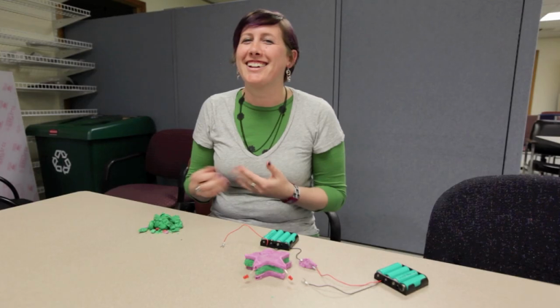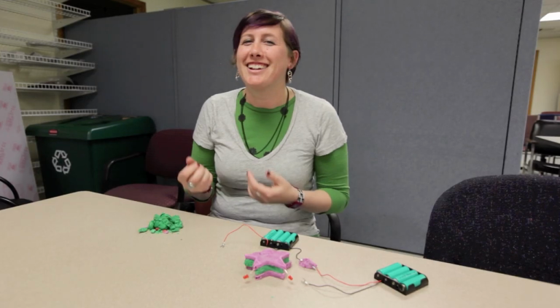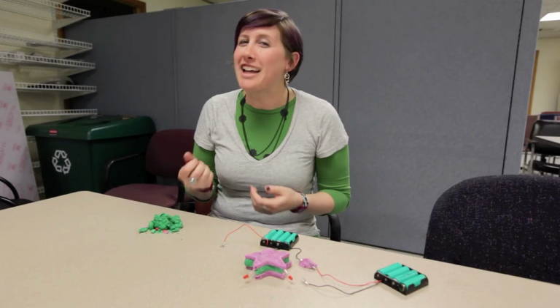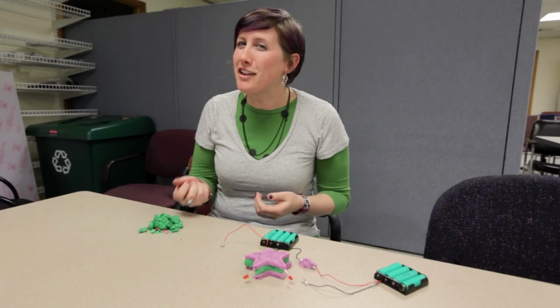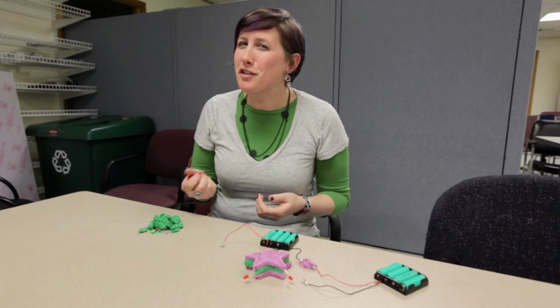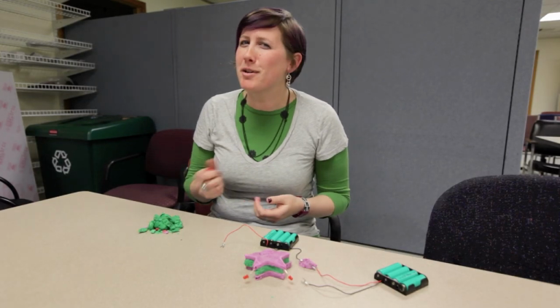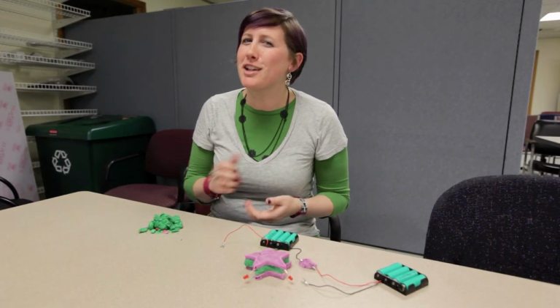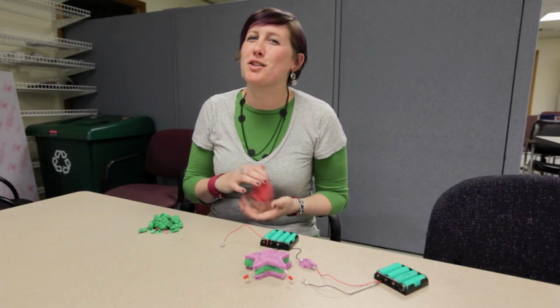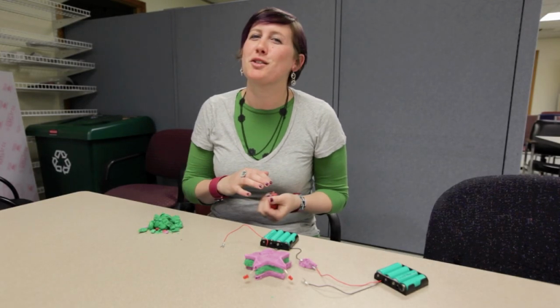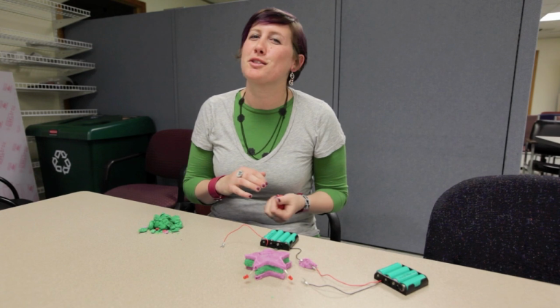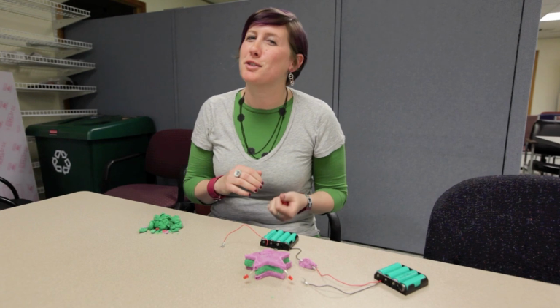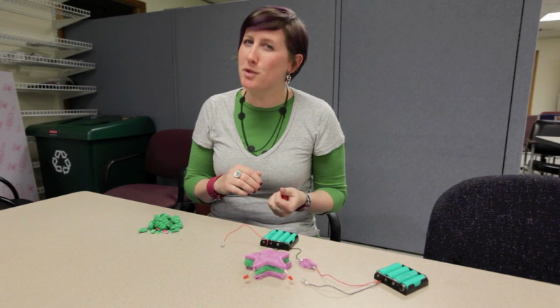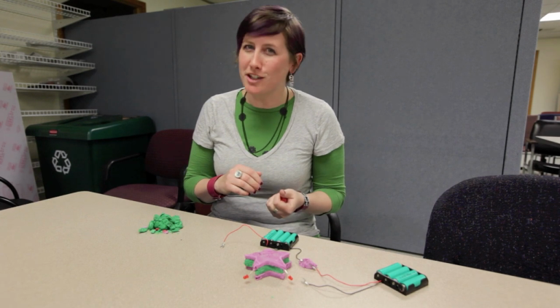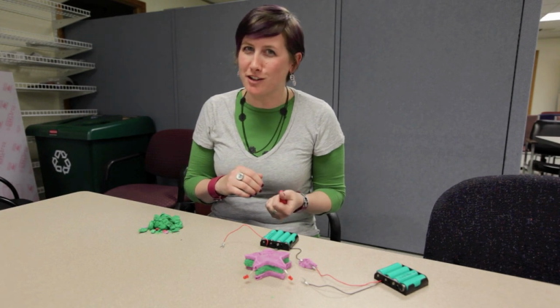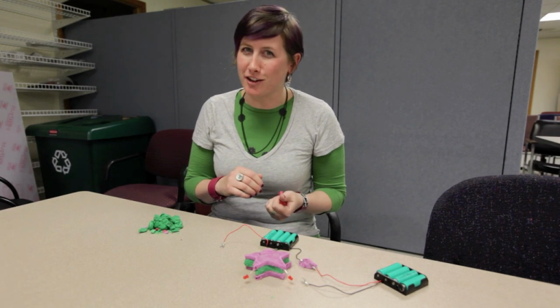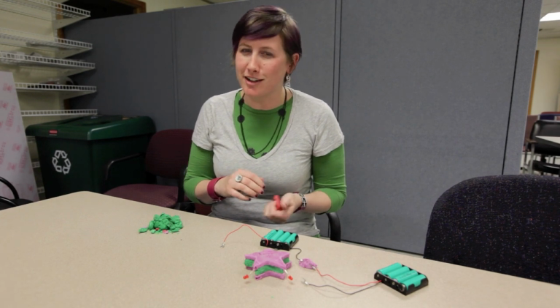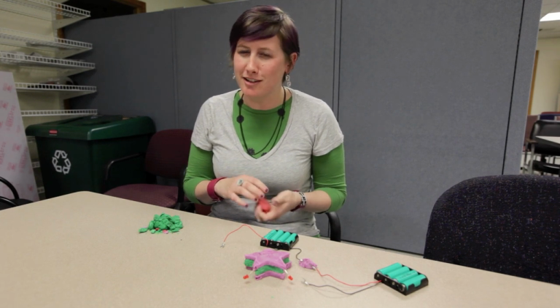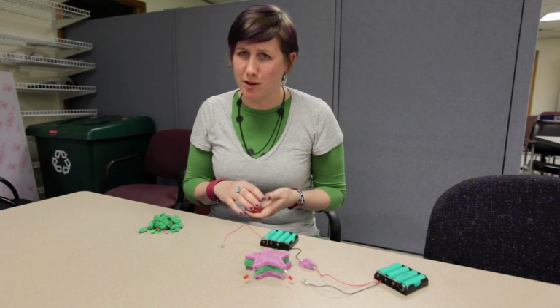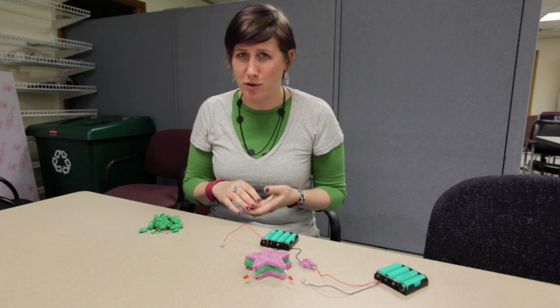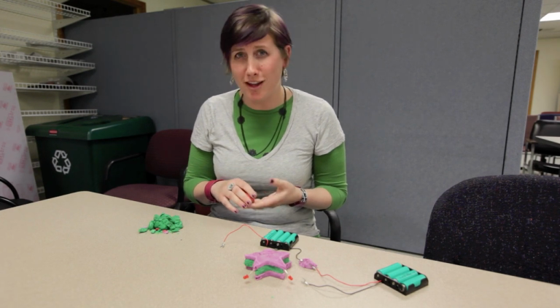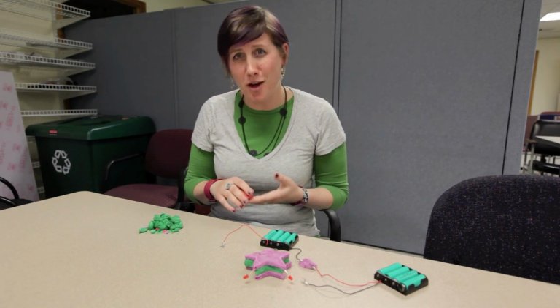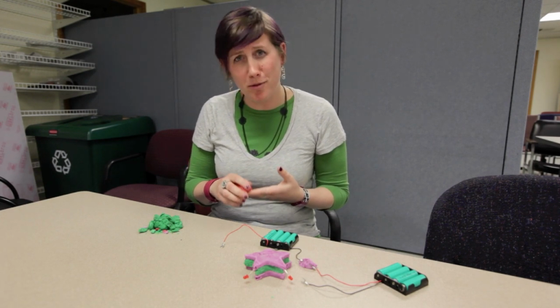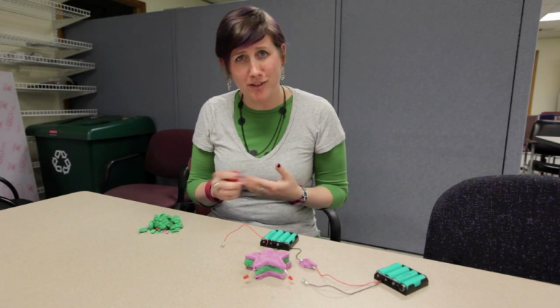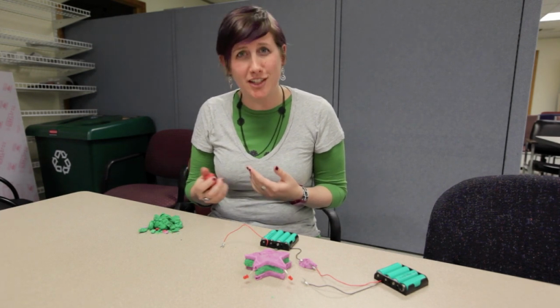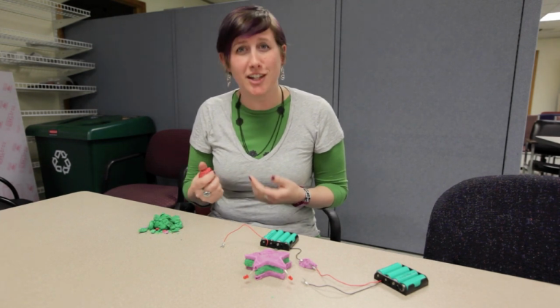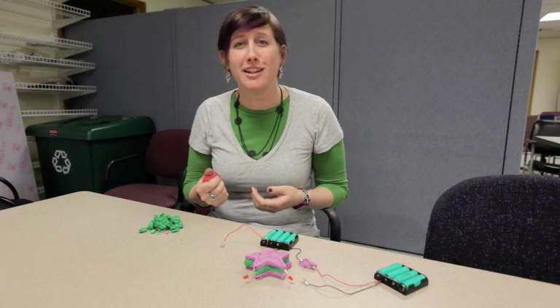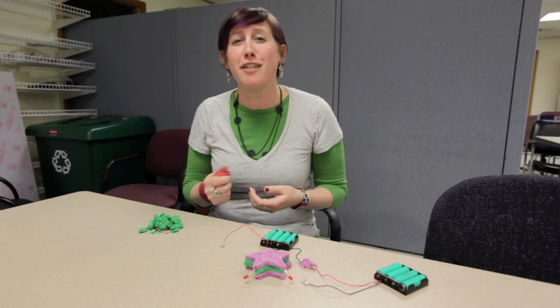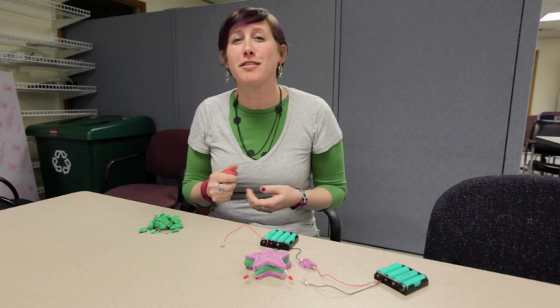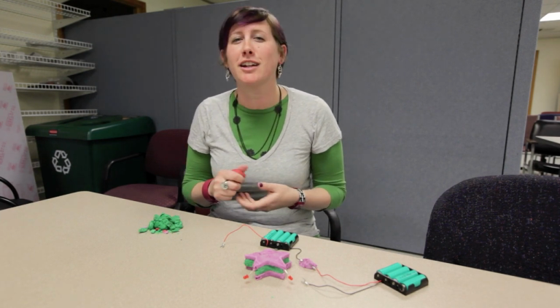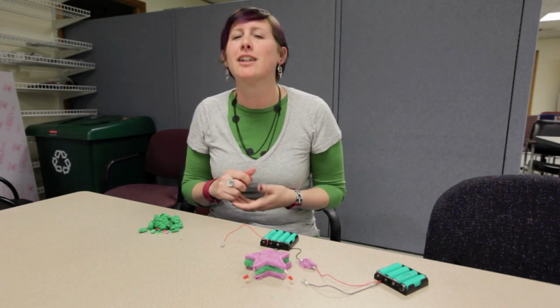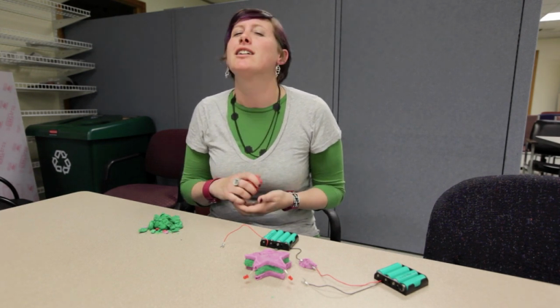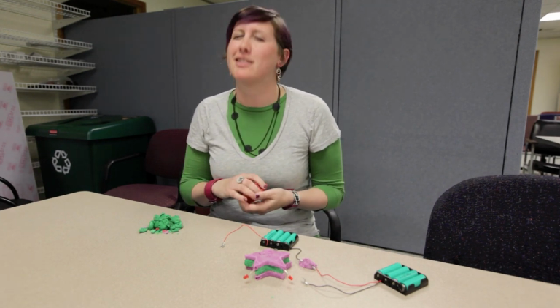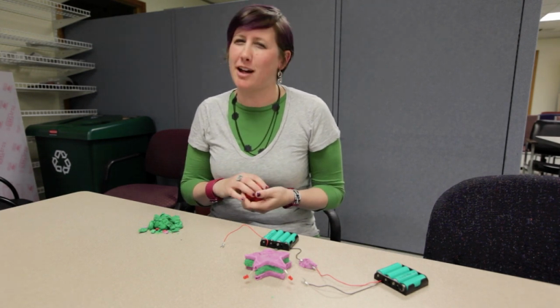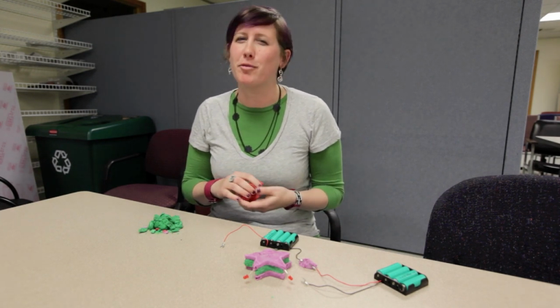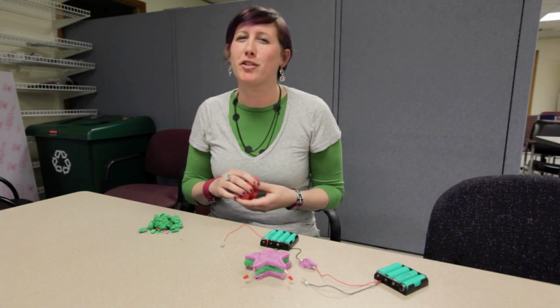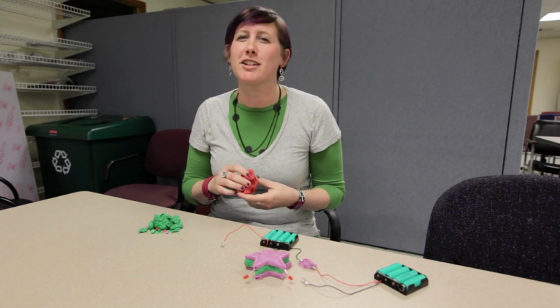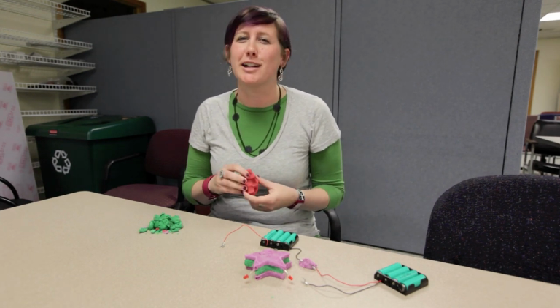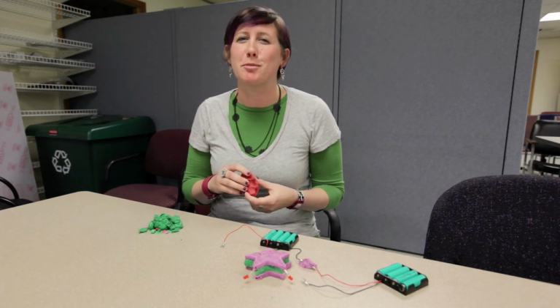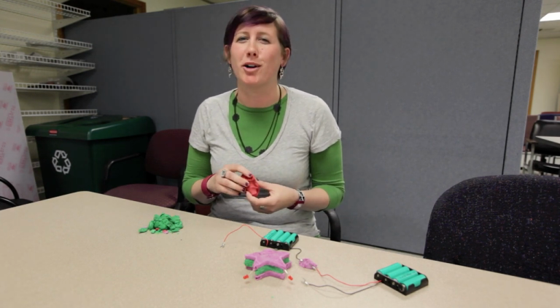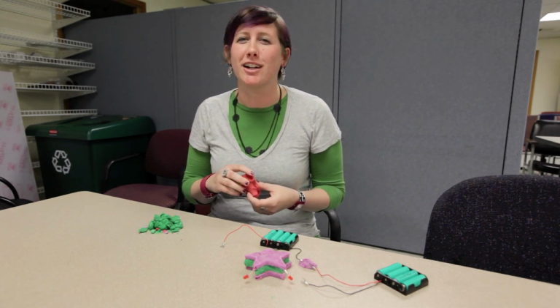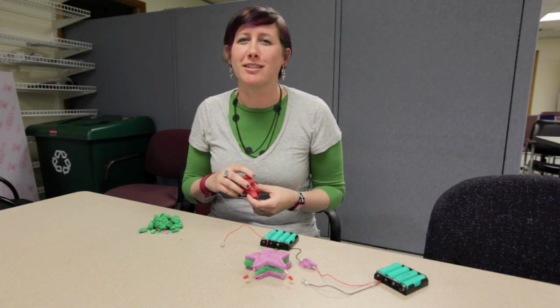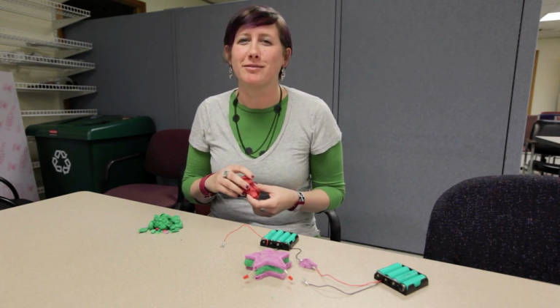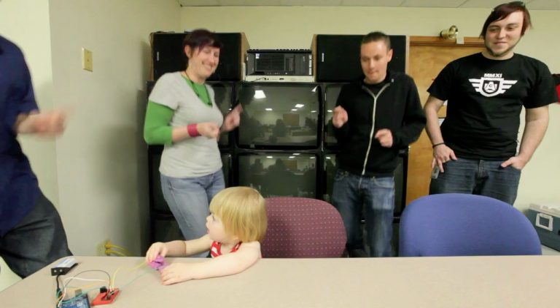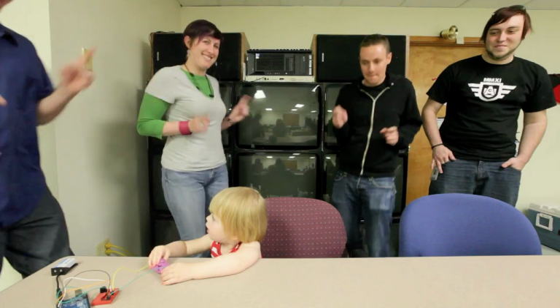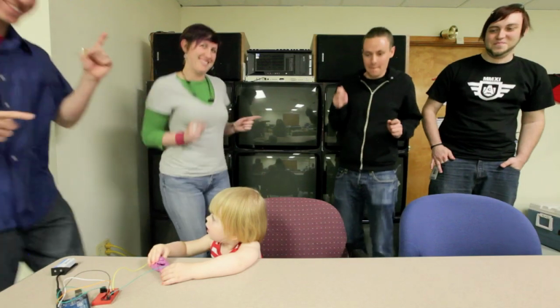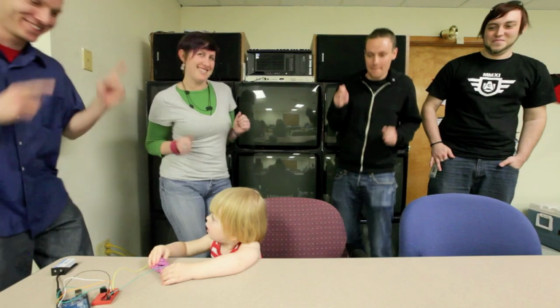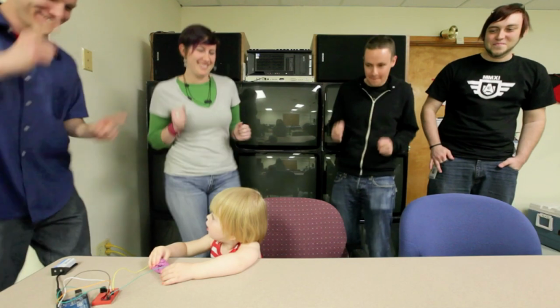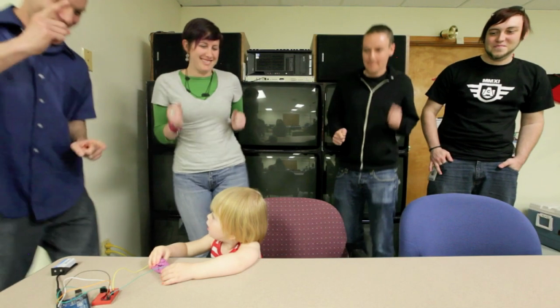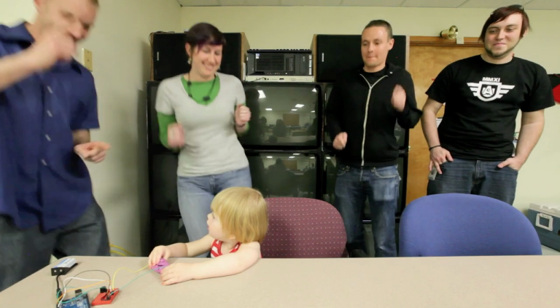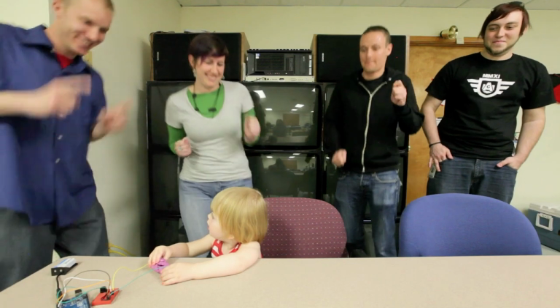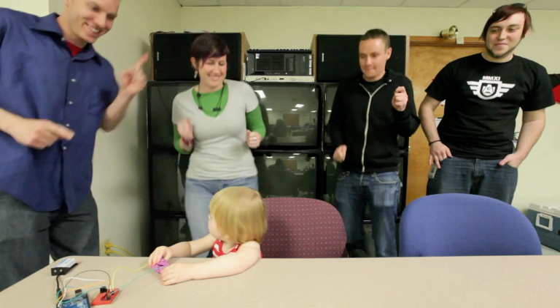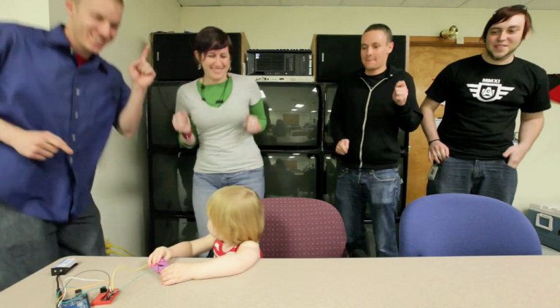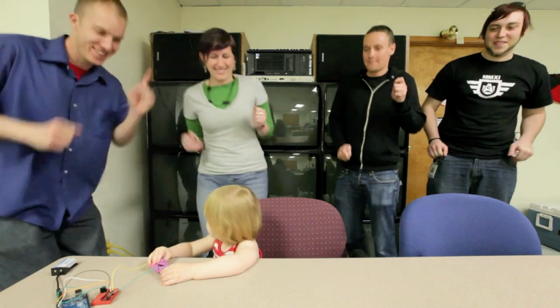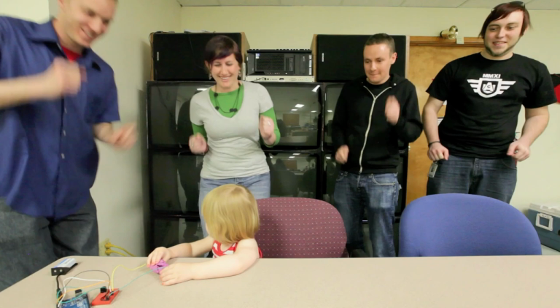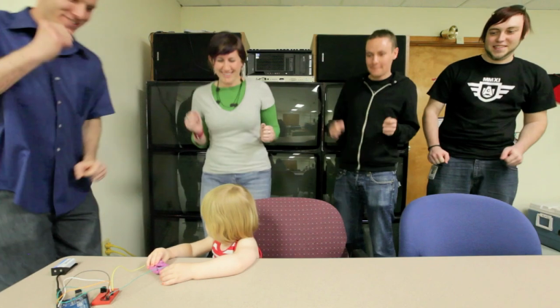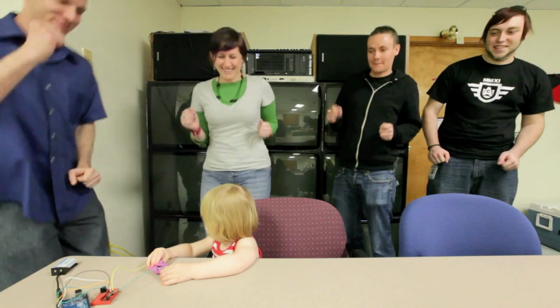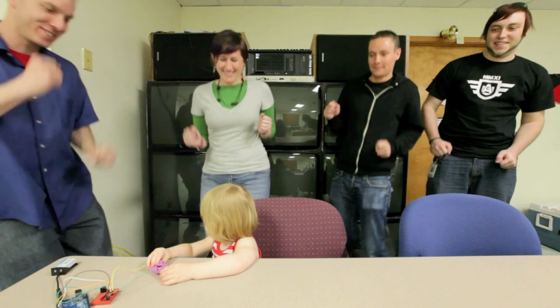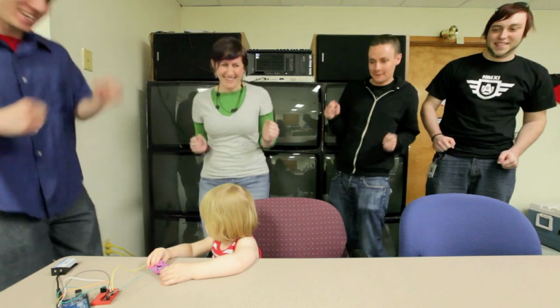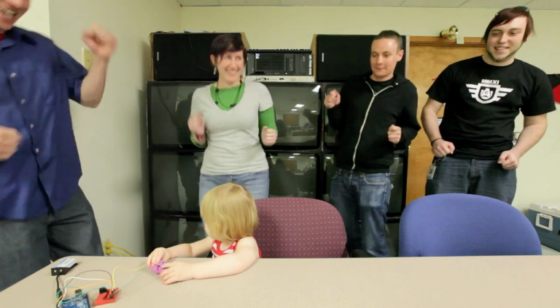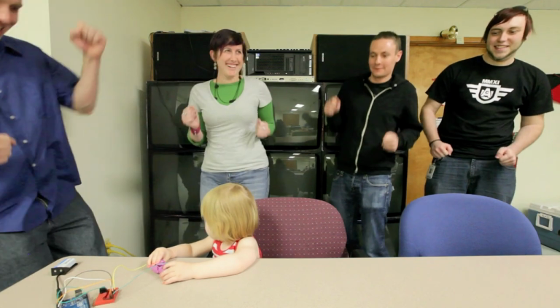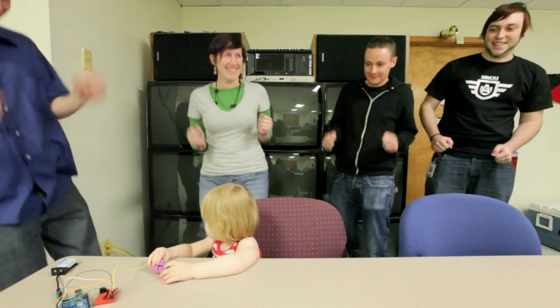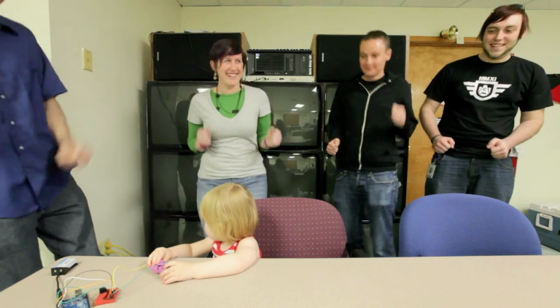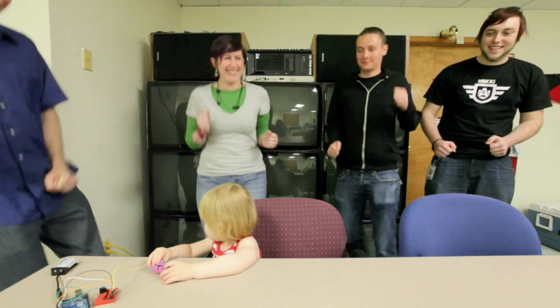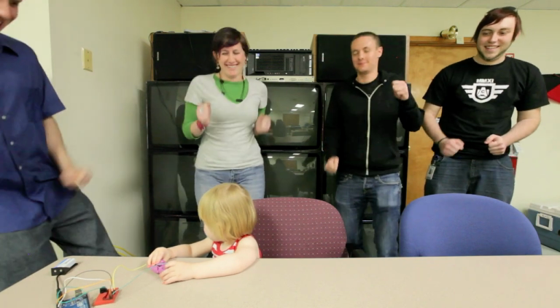Now that you've been introduced to squishy circuits, with the help of DJ Daphne, it's time for a dance party!